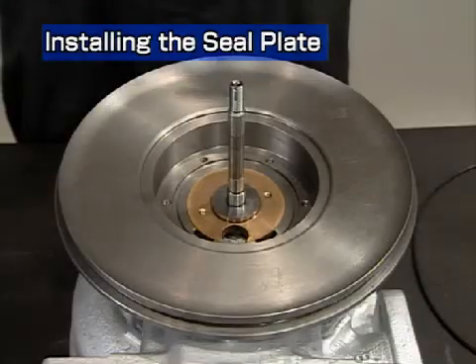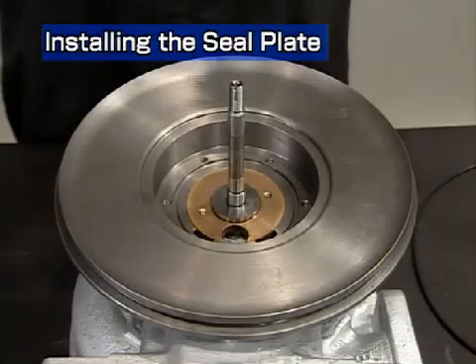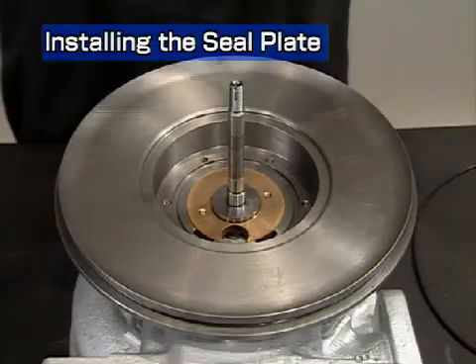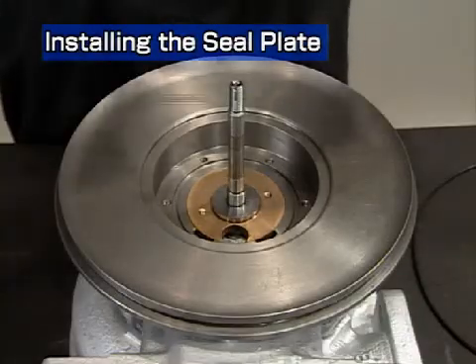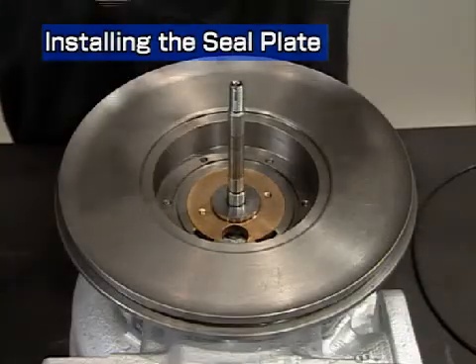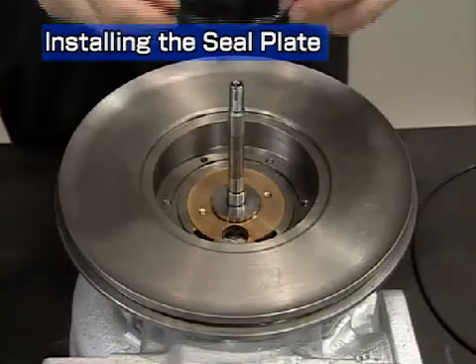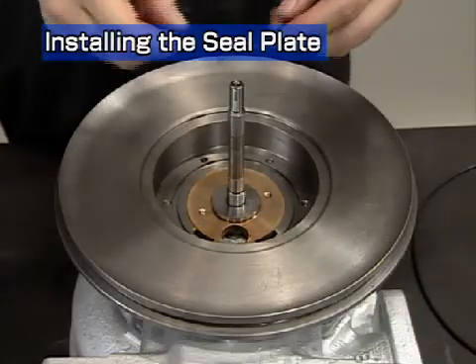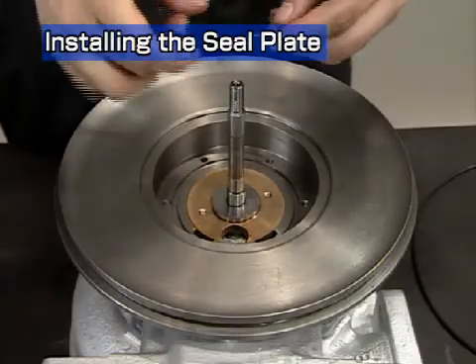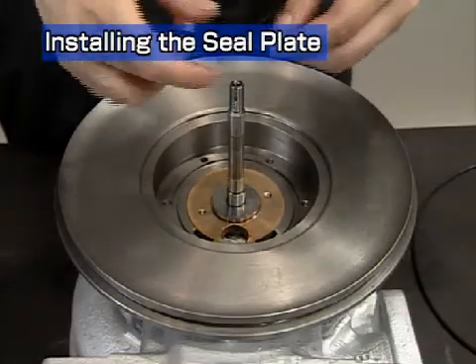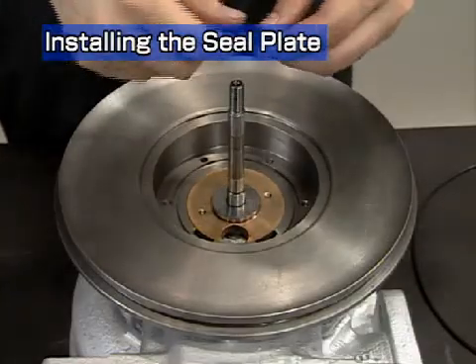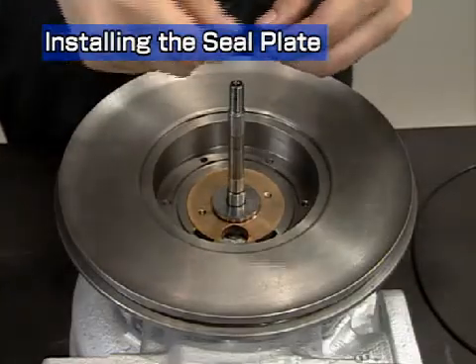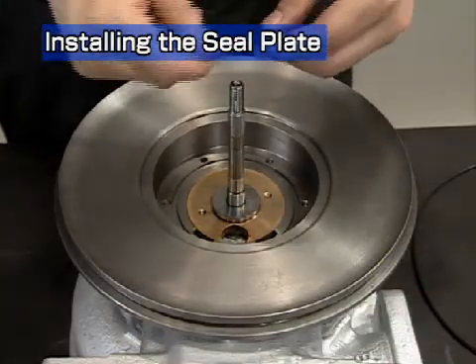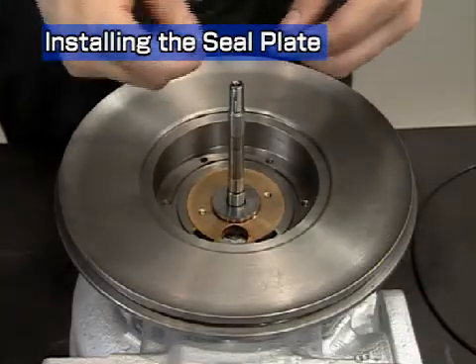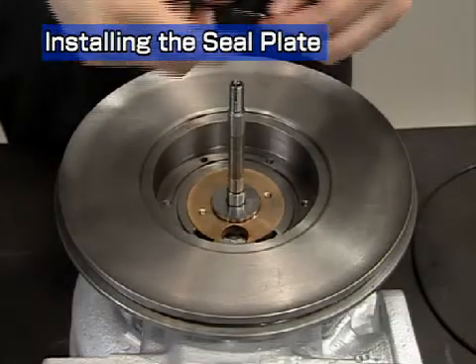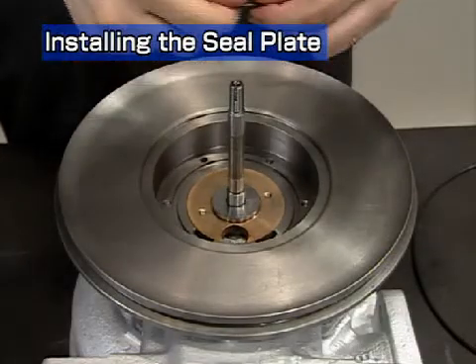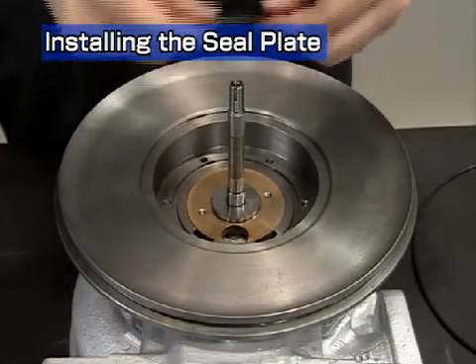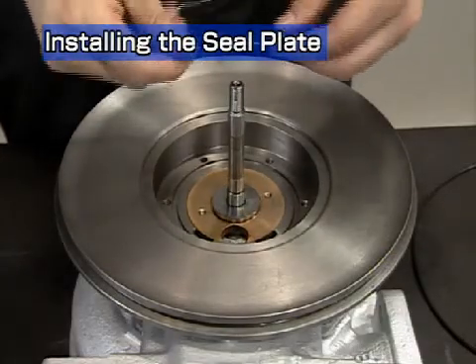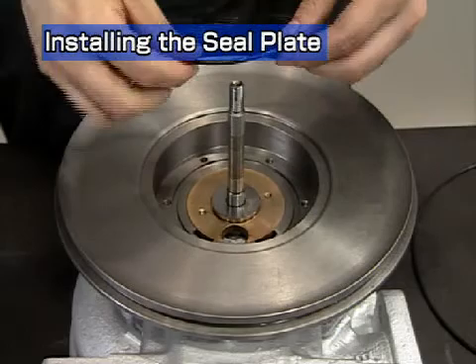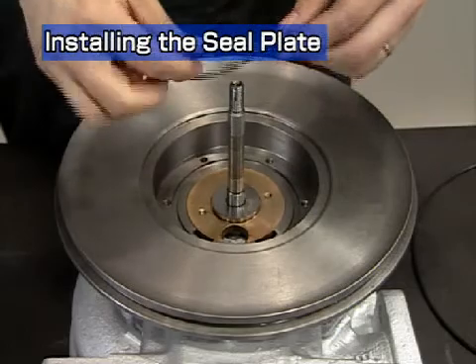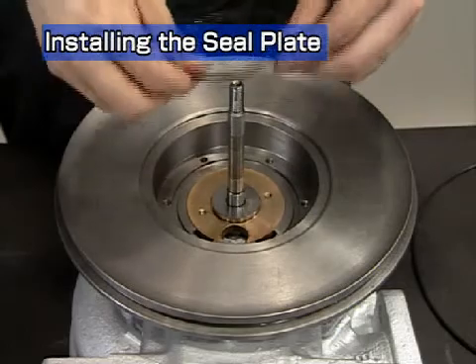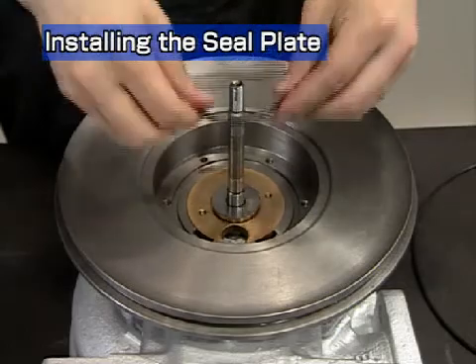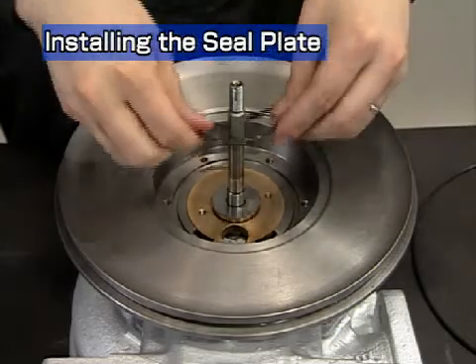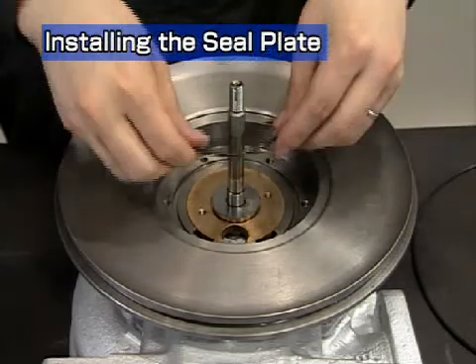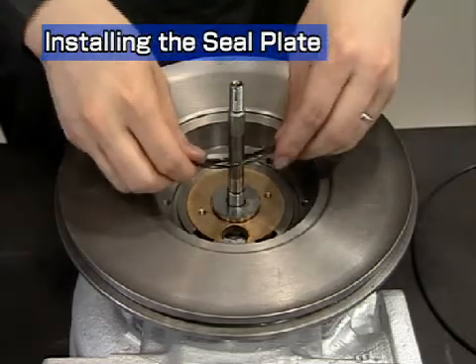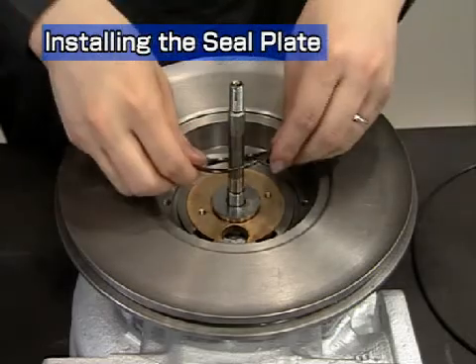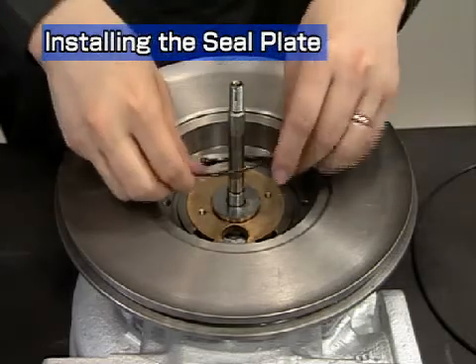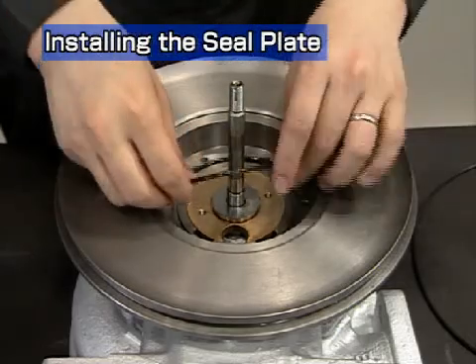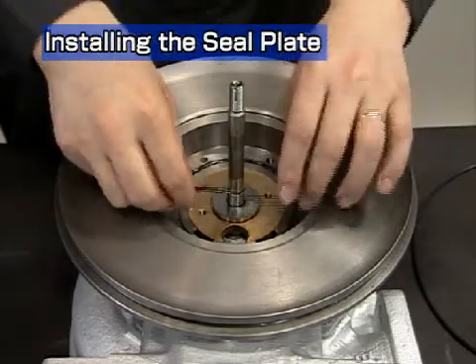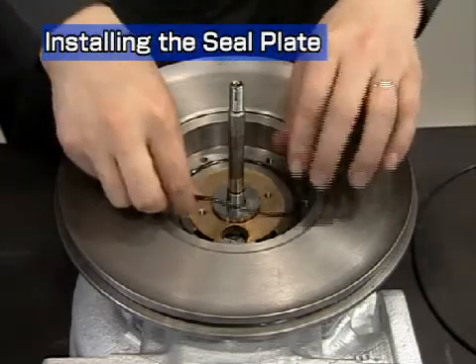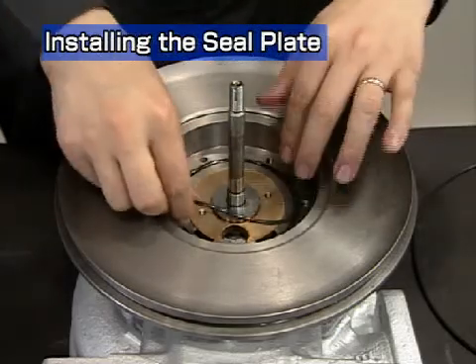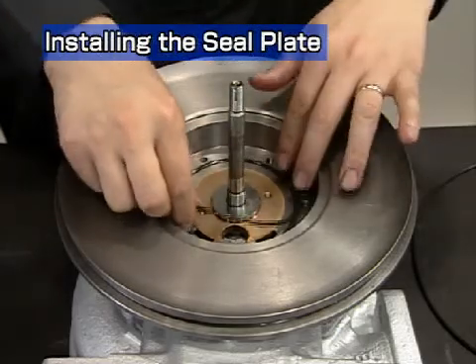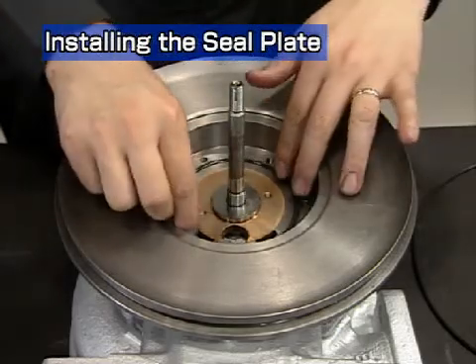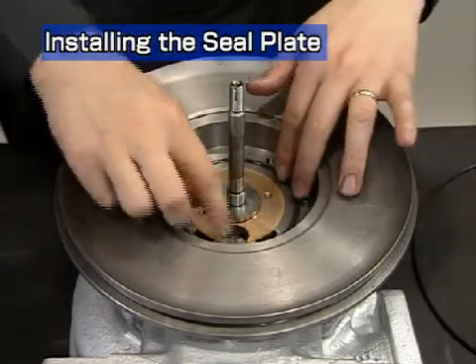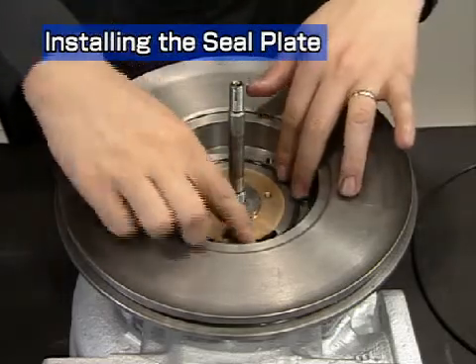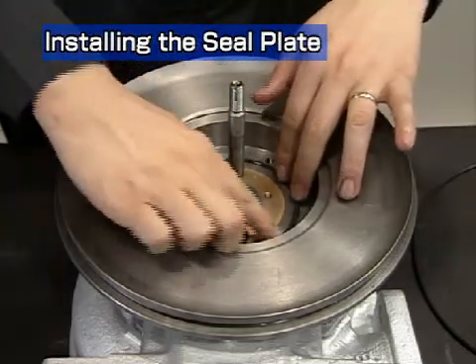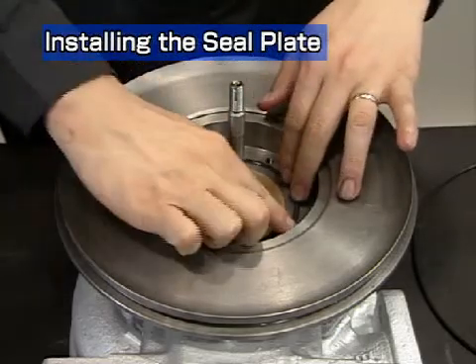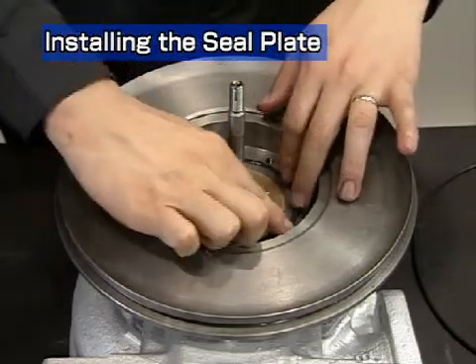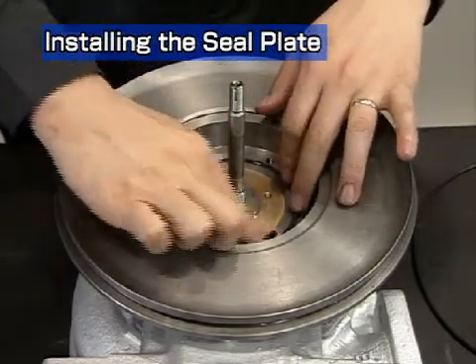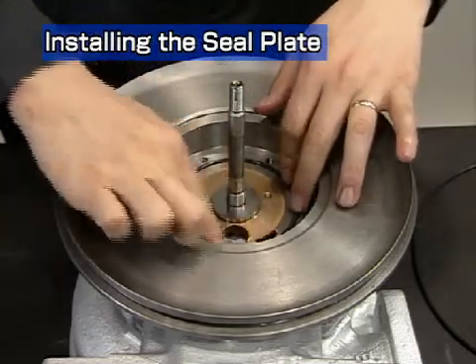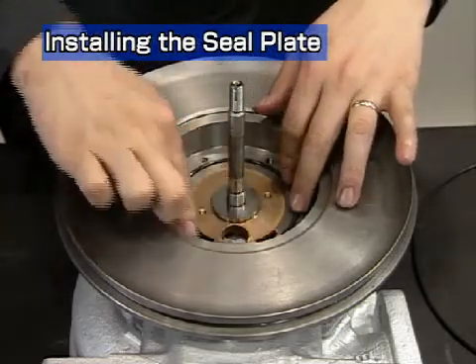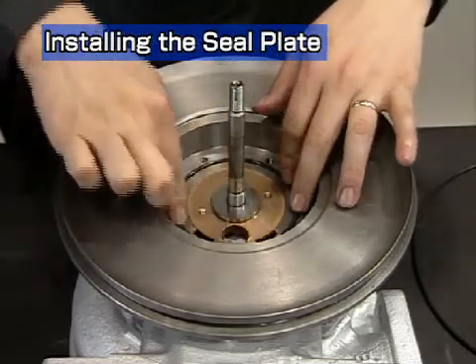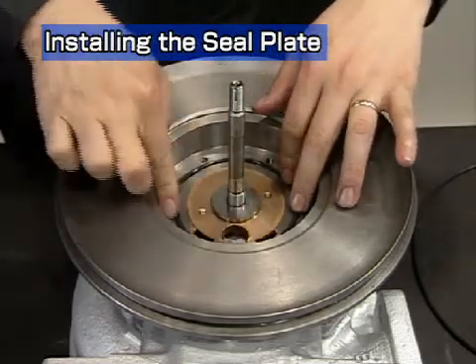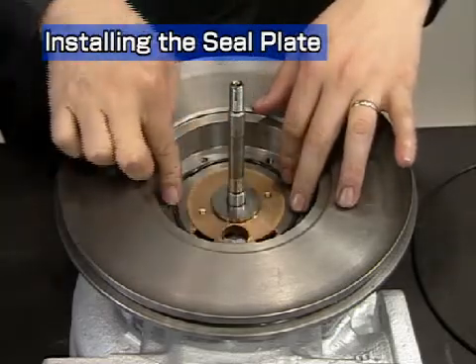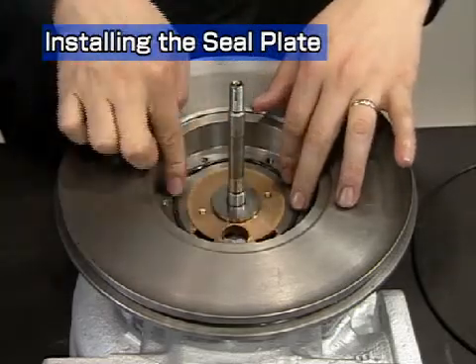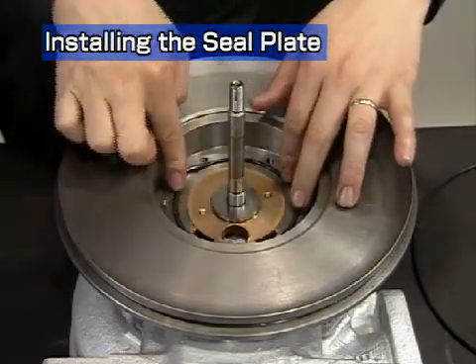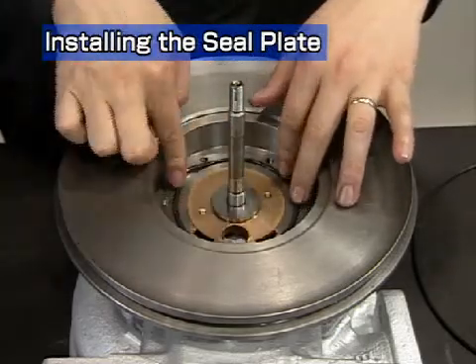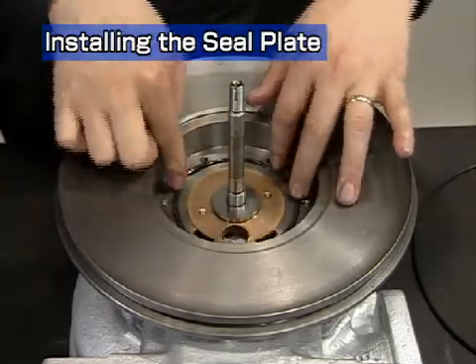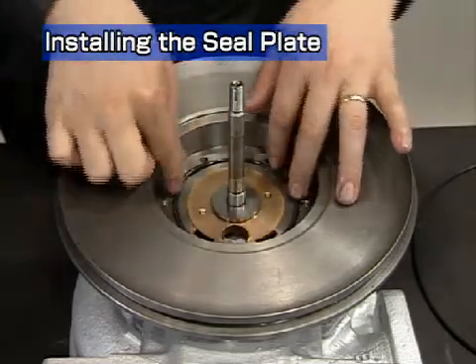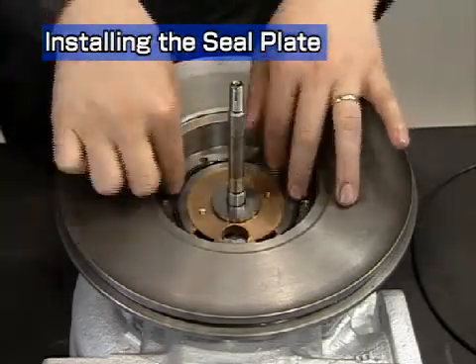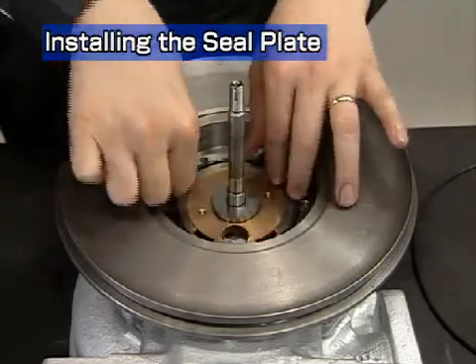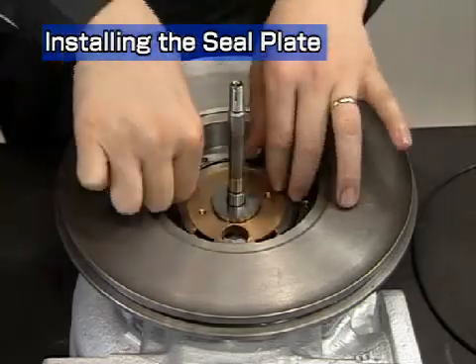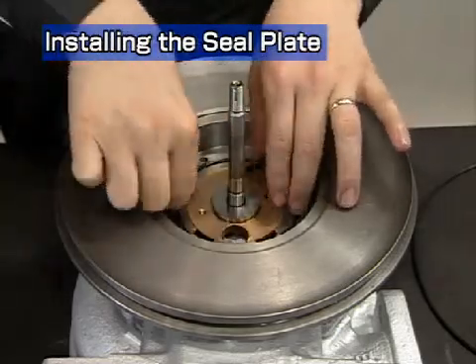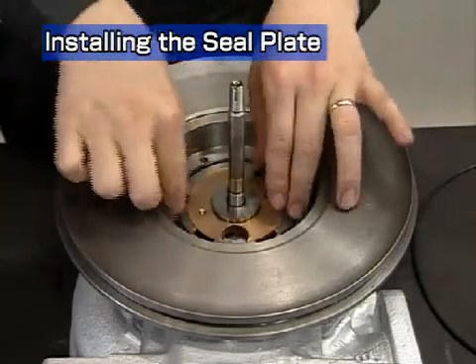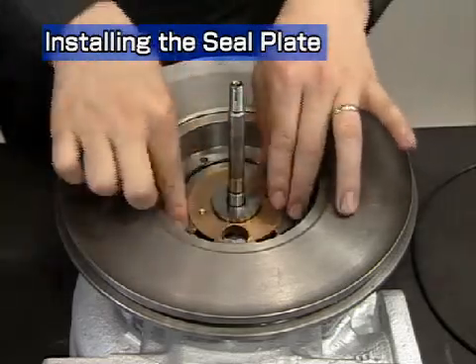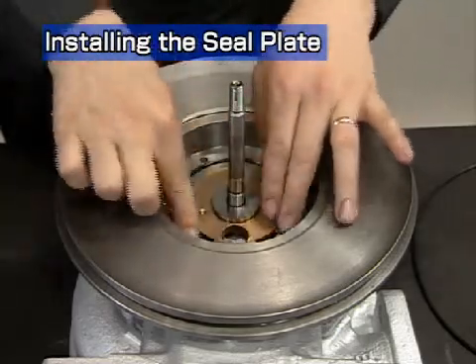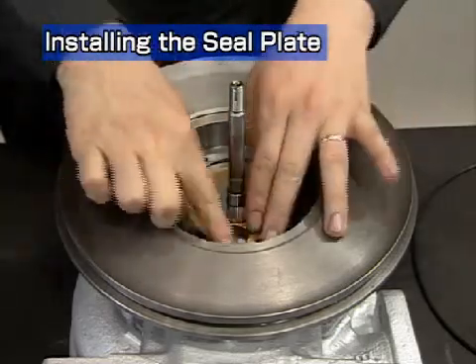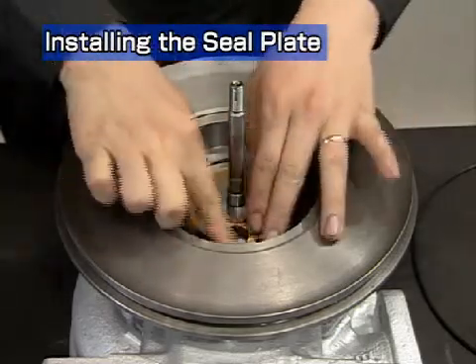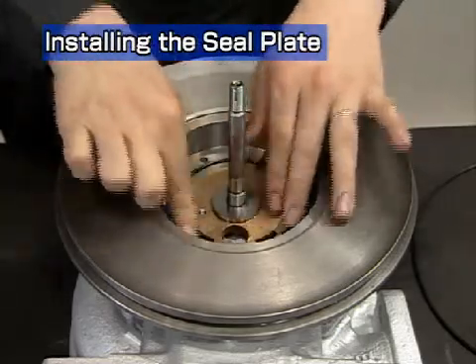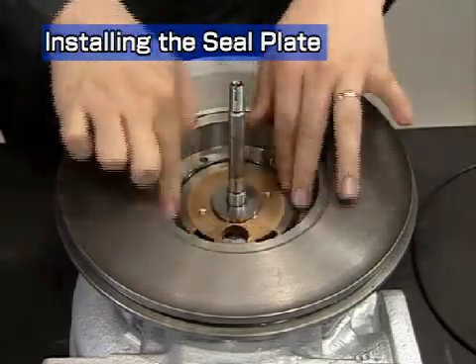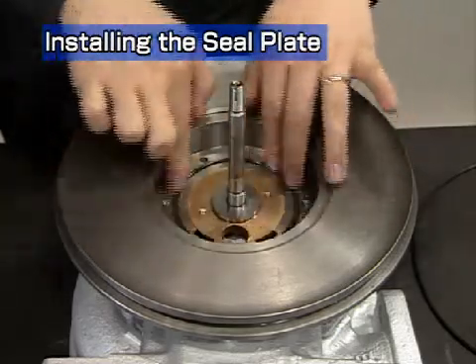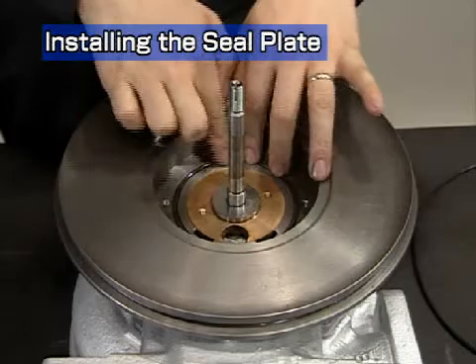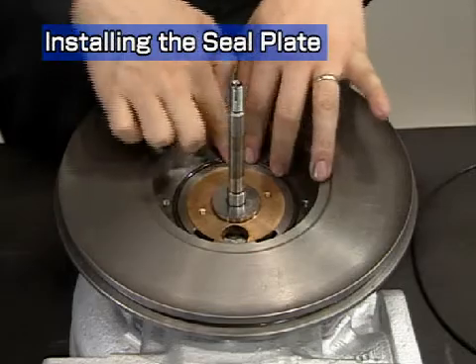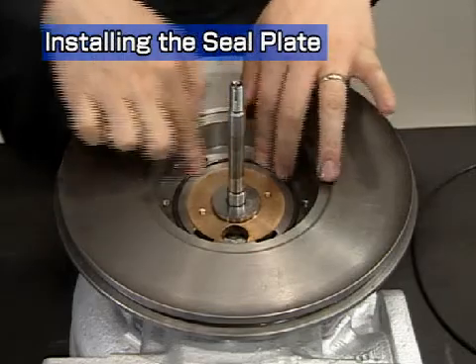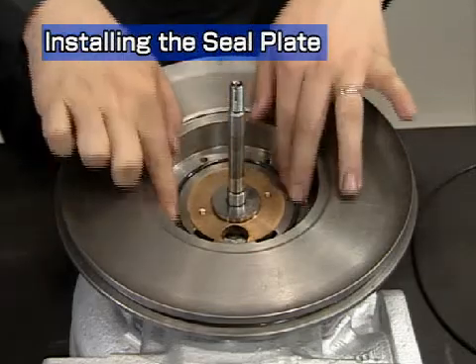Apply grease to the o-ring and install it onto the bearing housing groove. Fit it on neatly, taking care not to twist it.